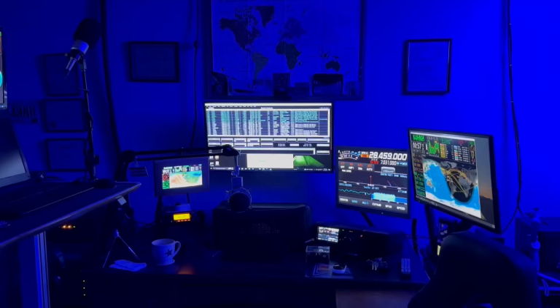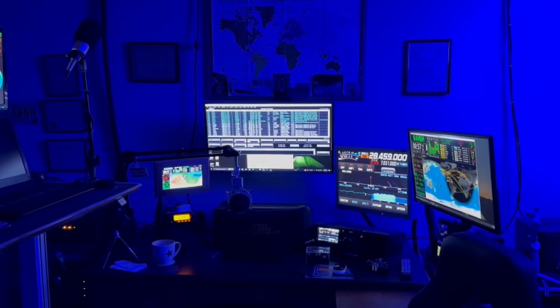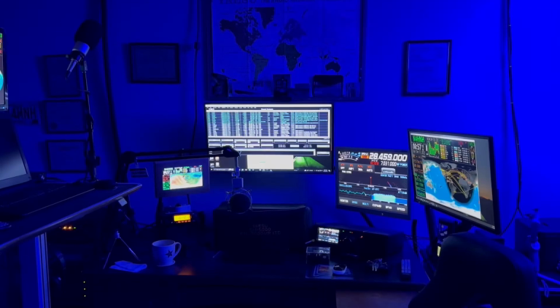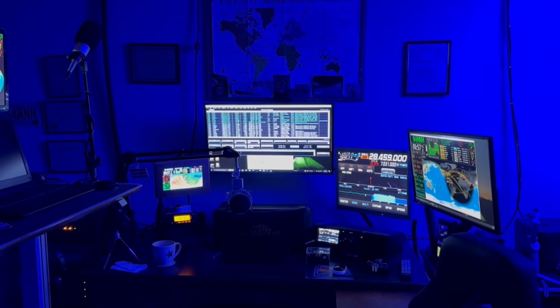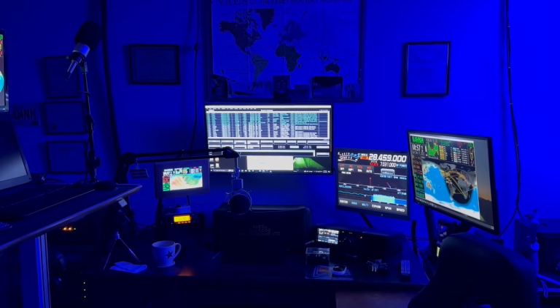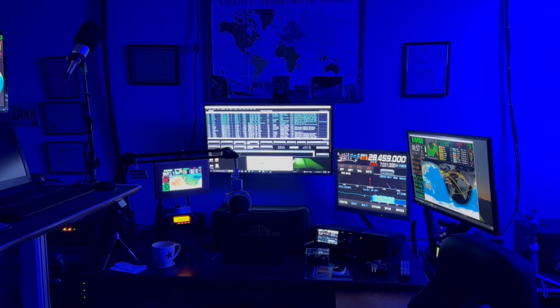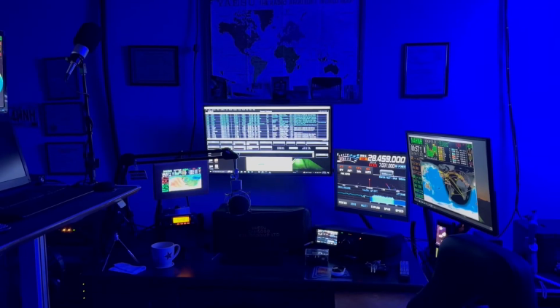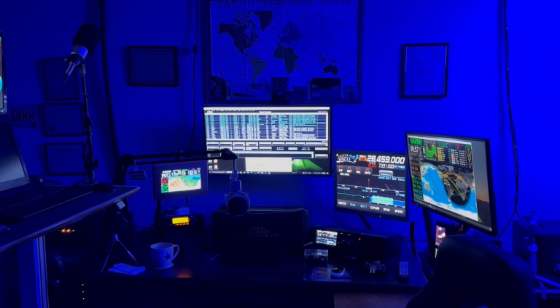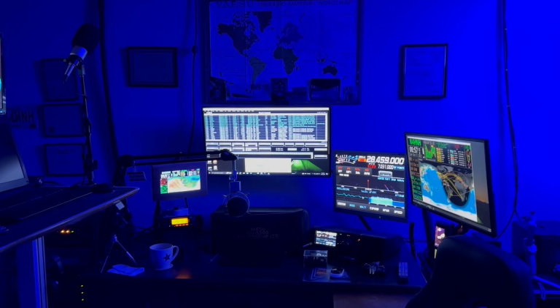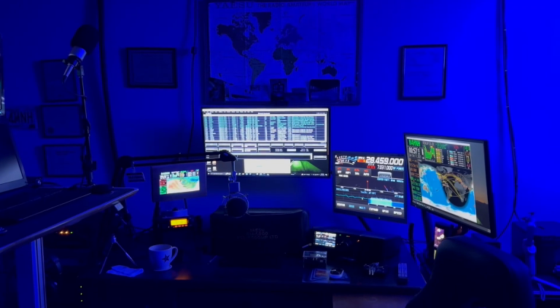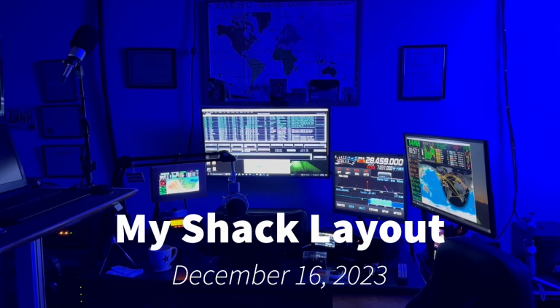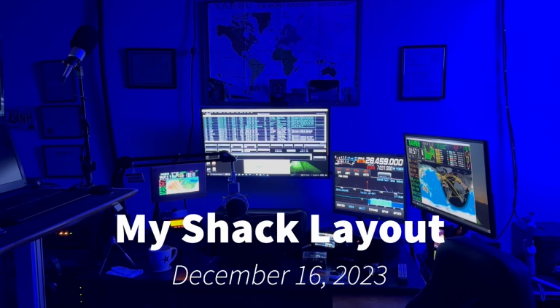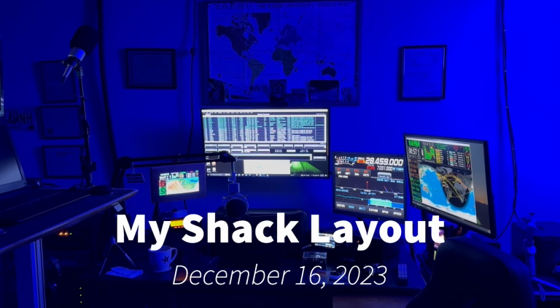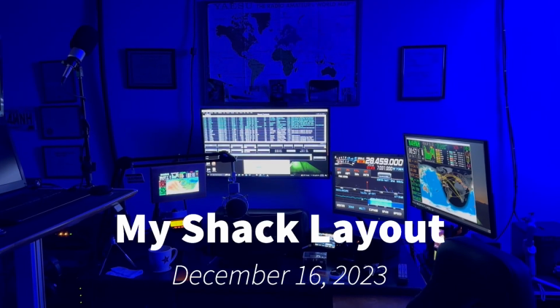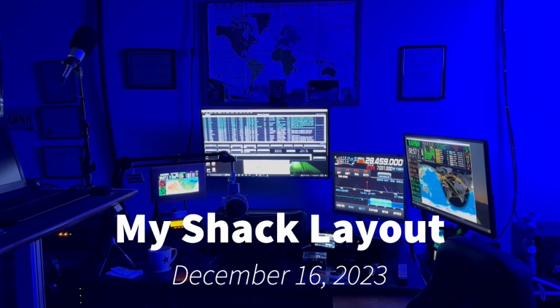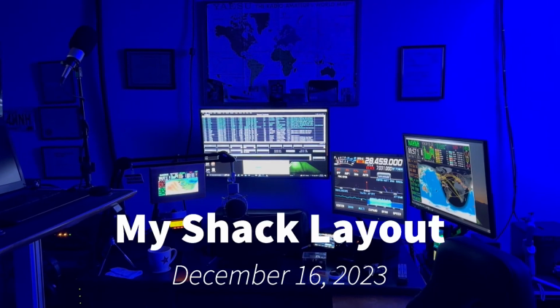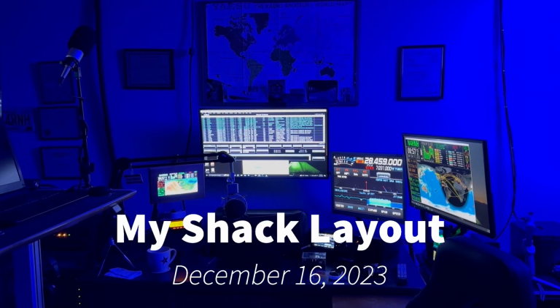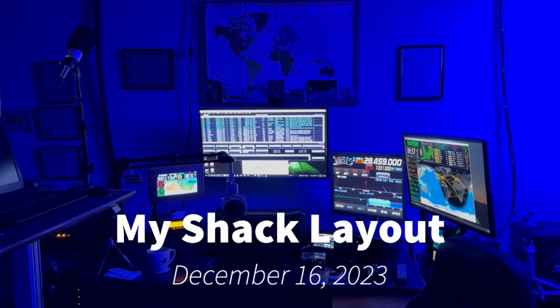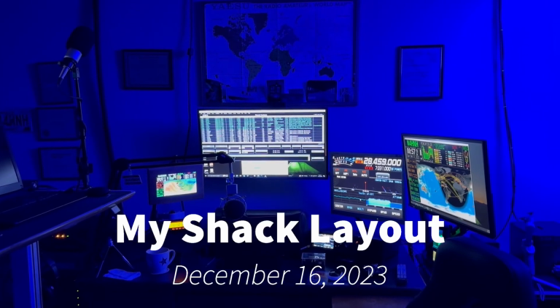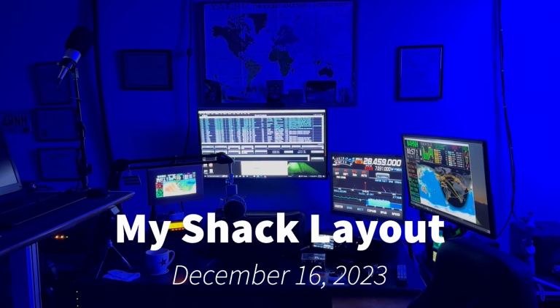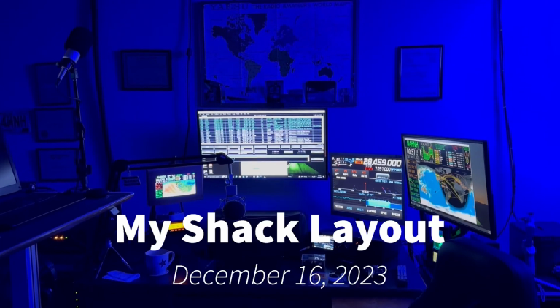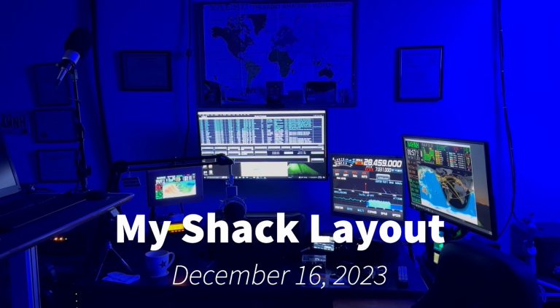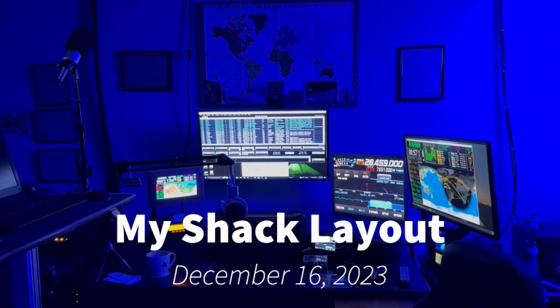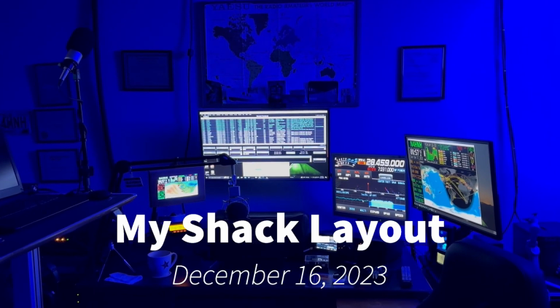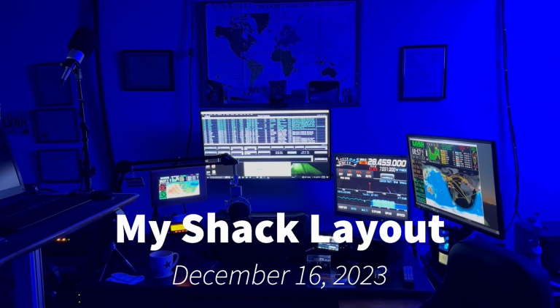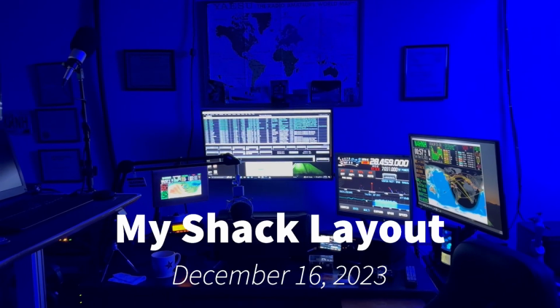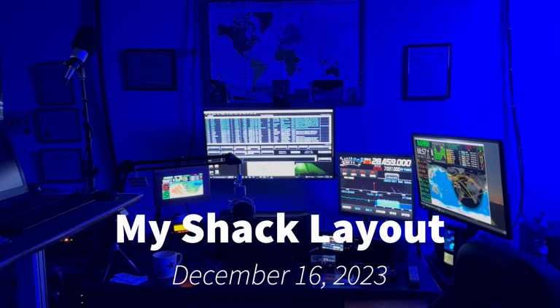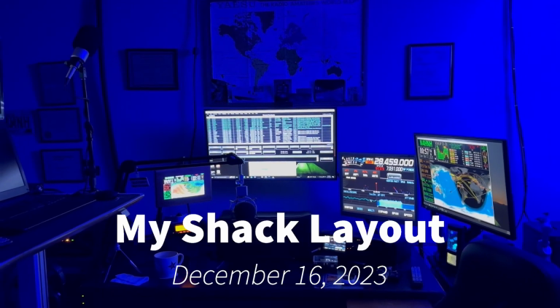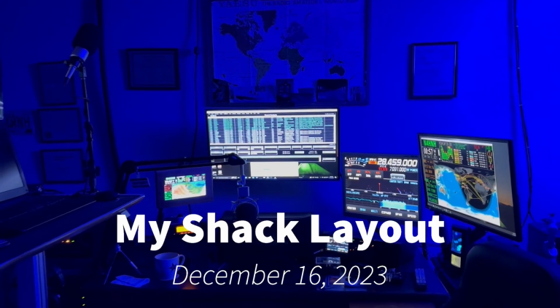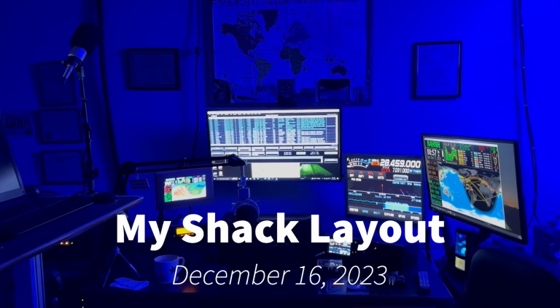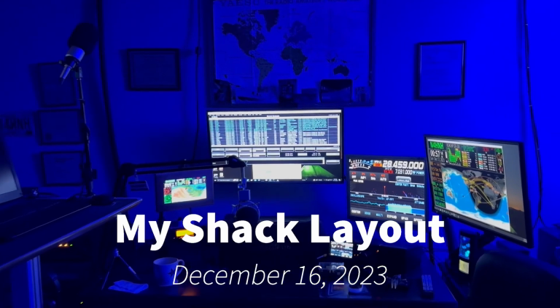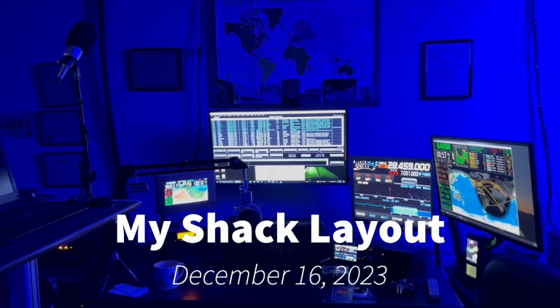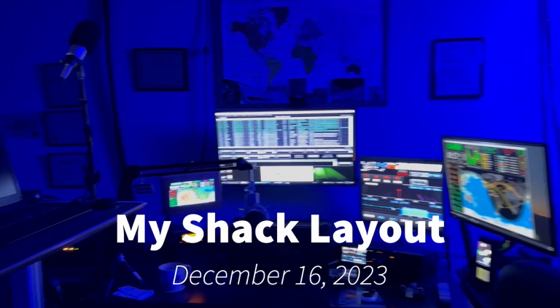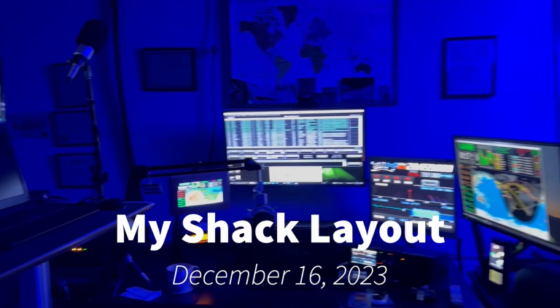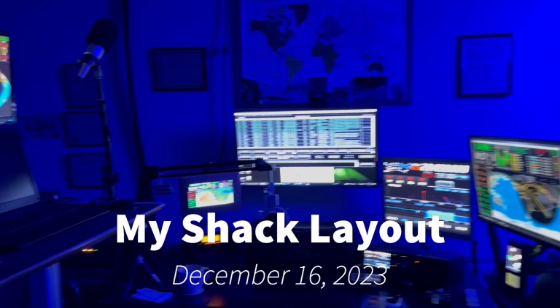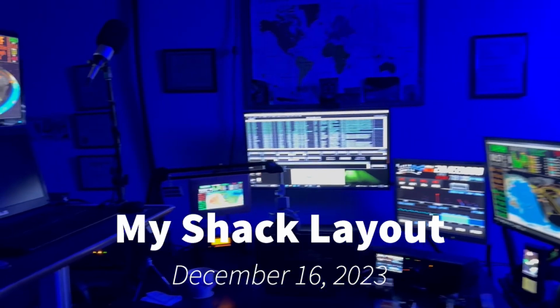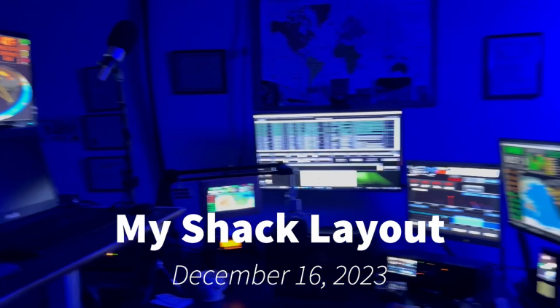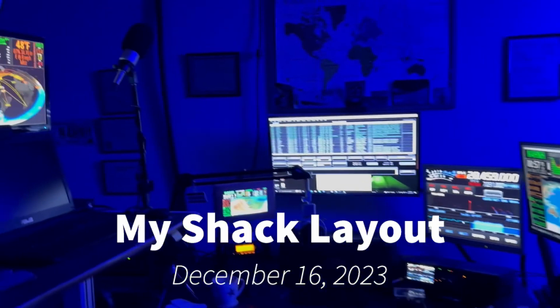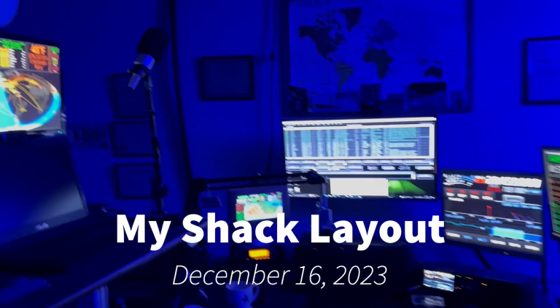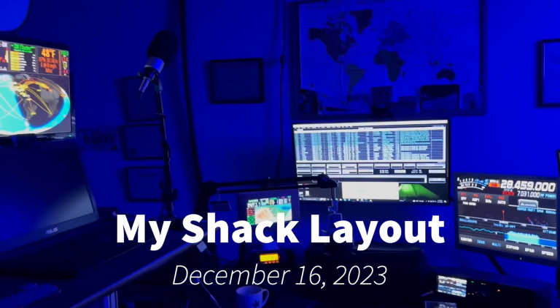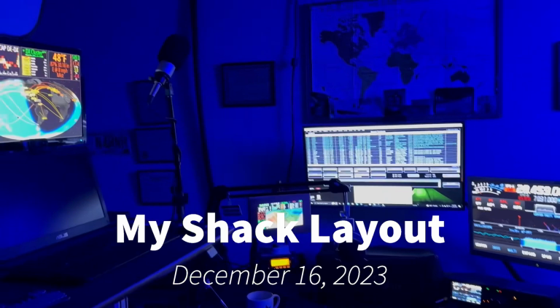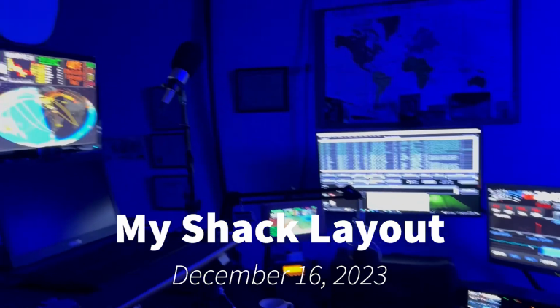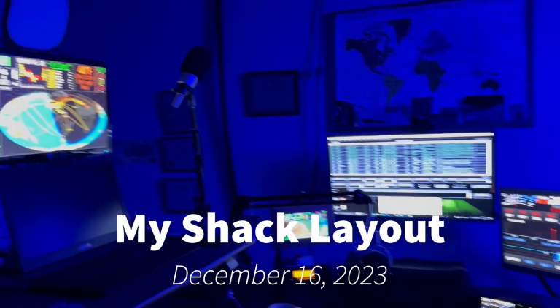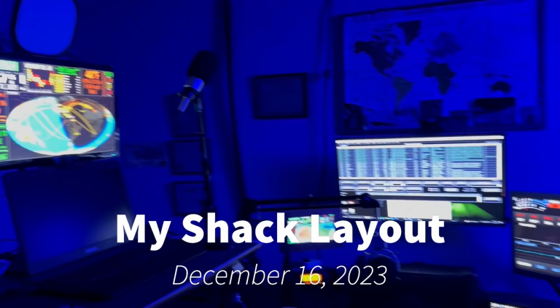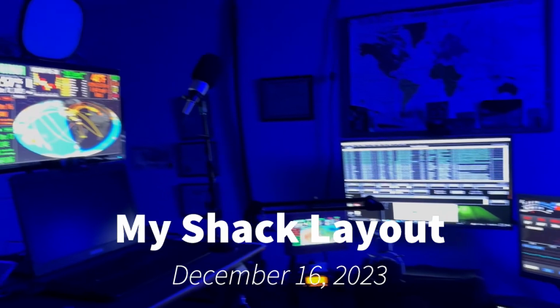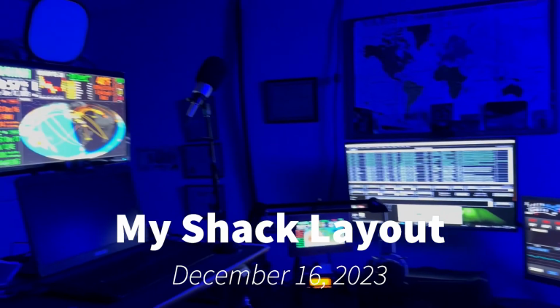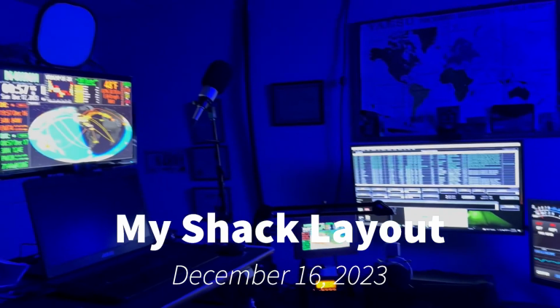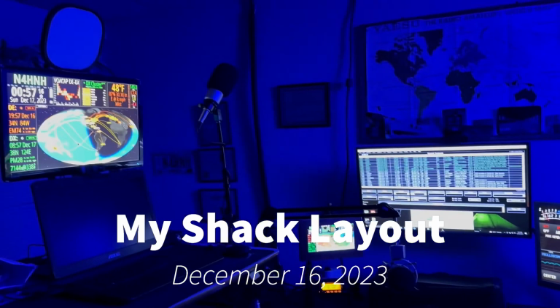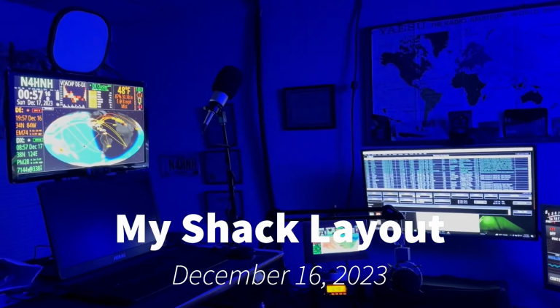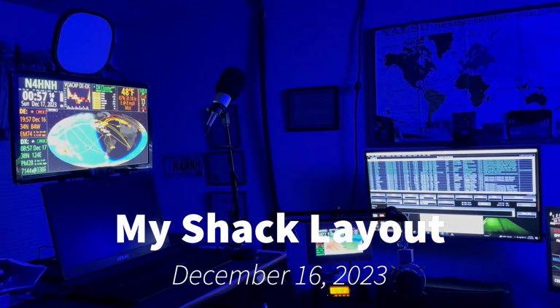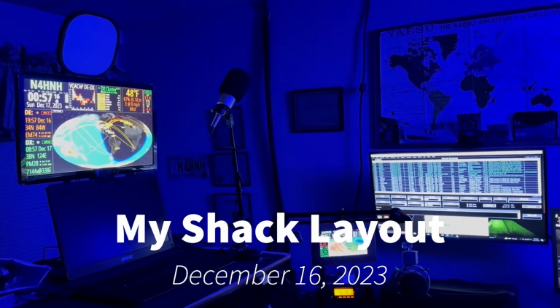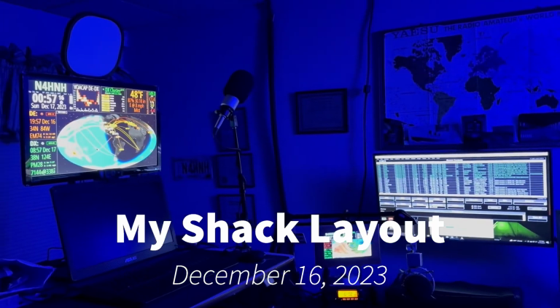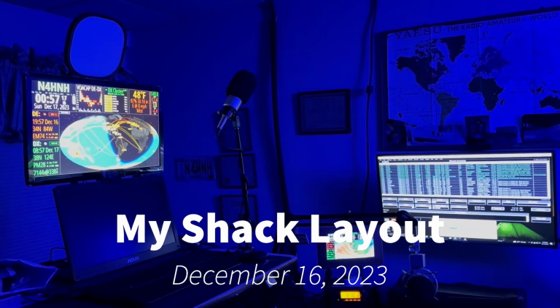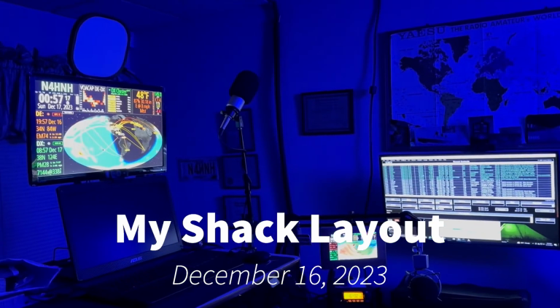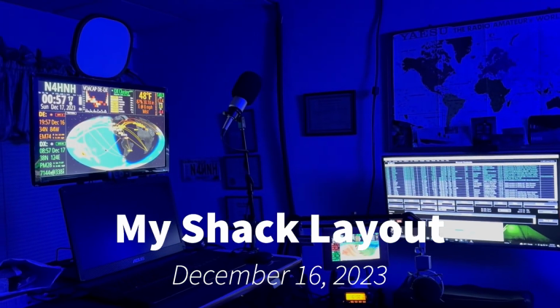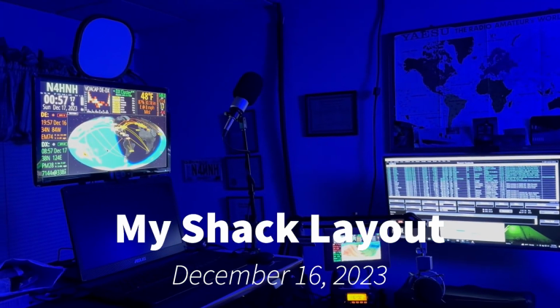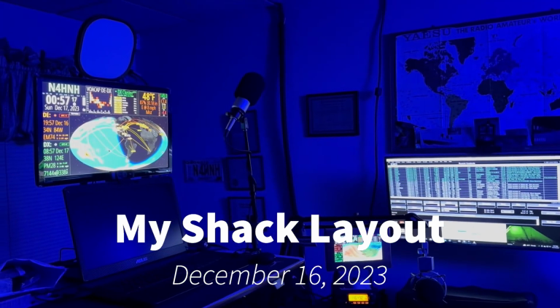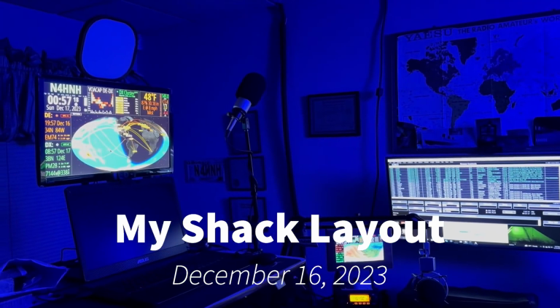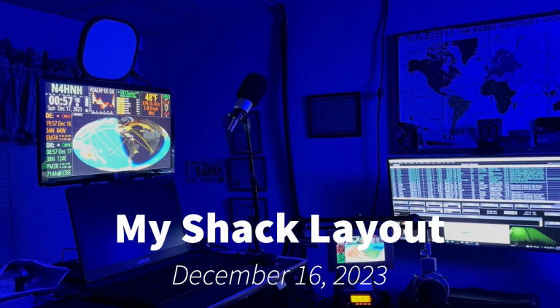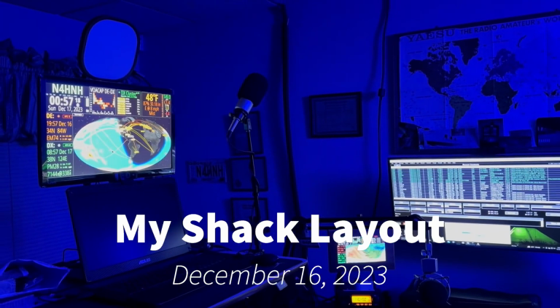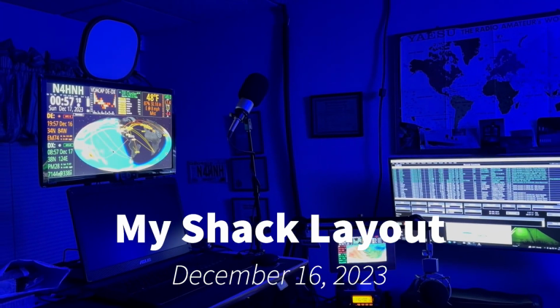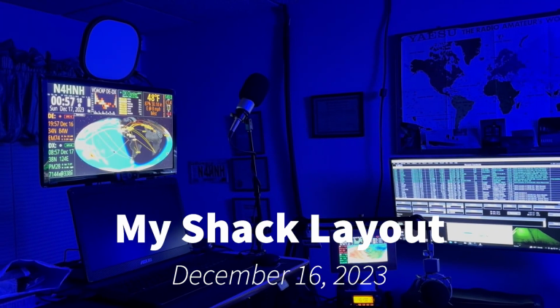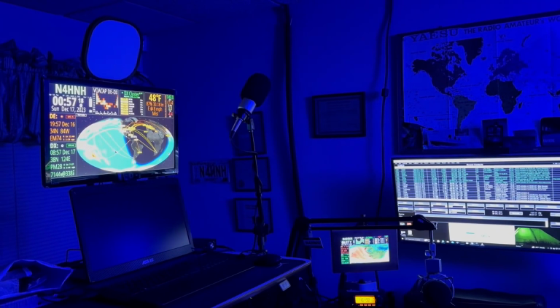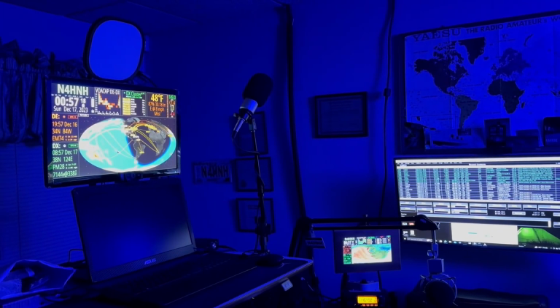Hey y'all, N4H&H here. This is what my shack looks like as of now, and you might be thinking: why do you have so many ham clocks running?